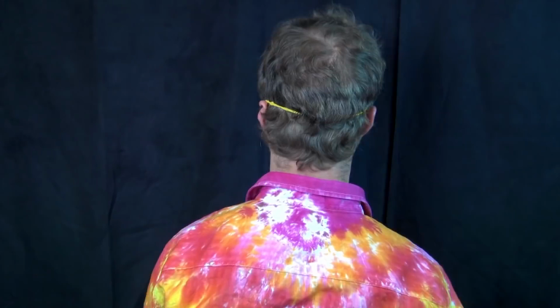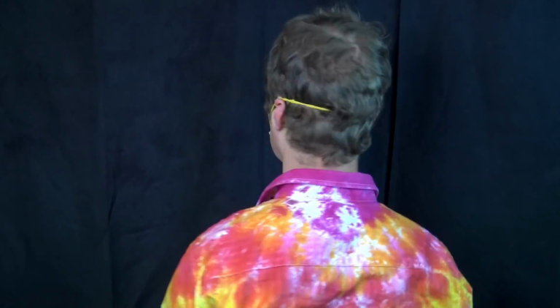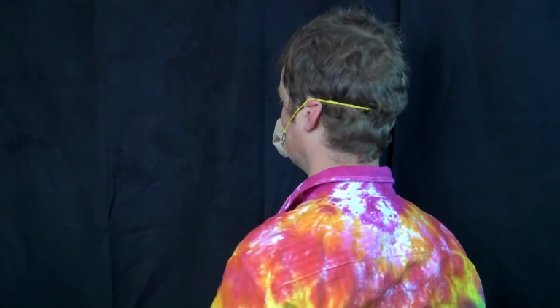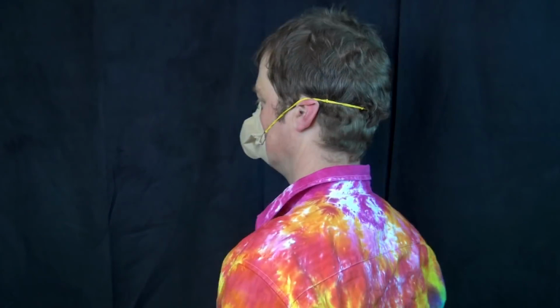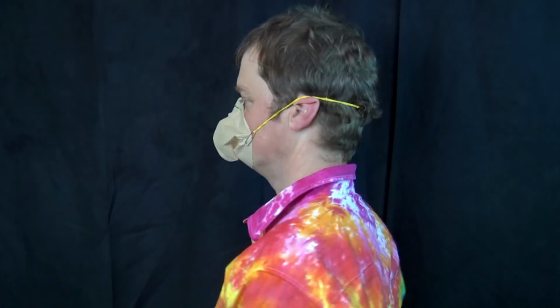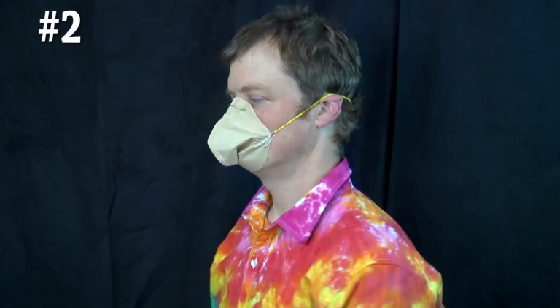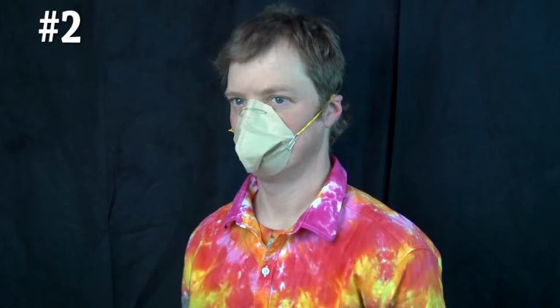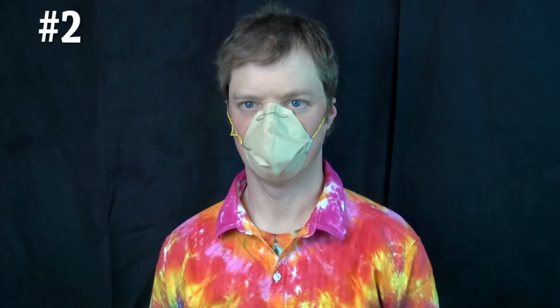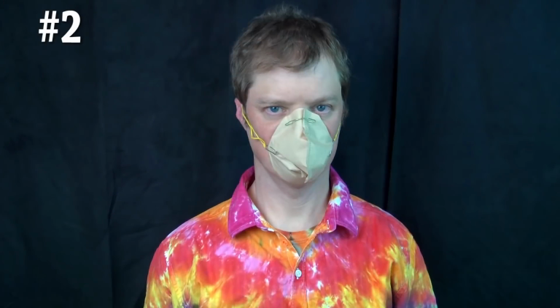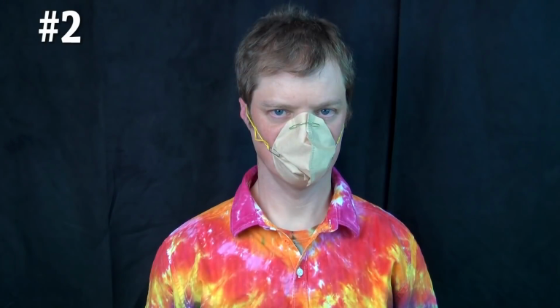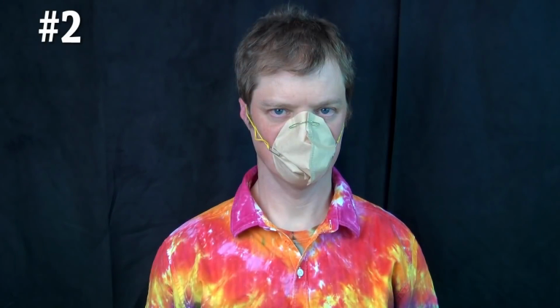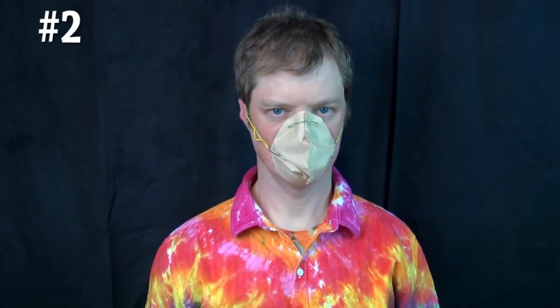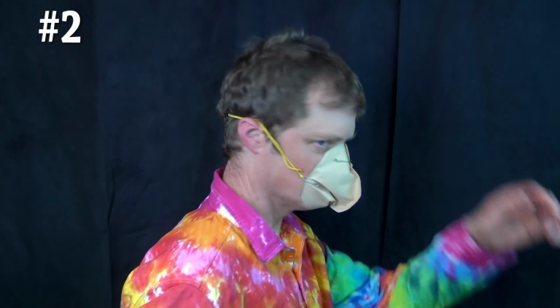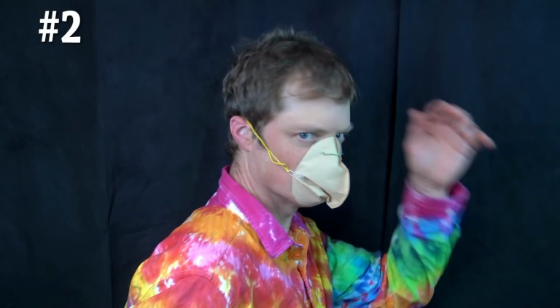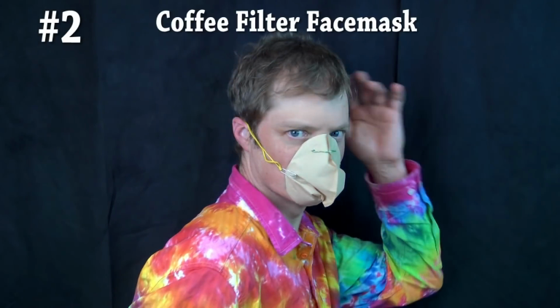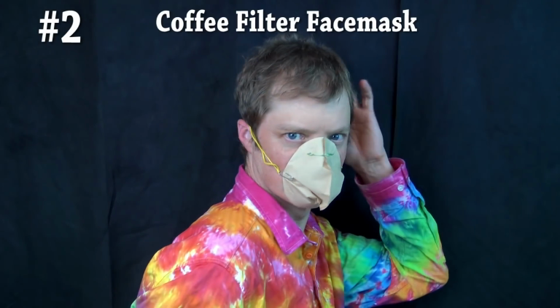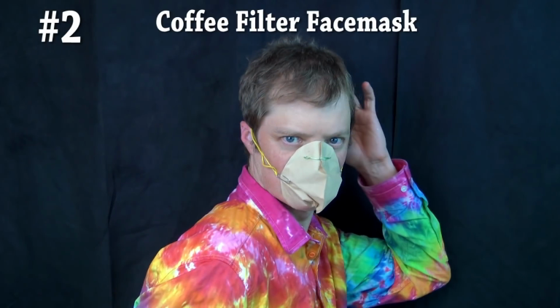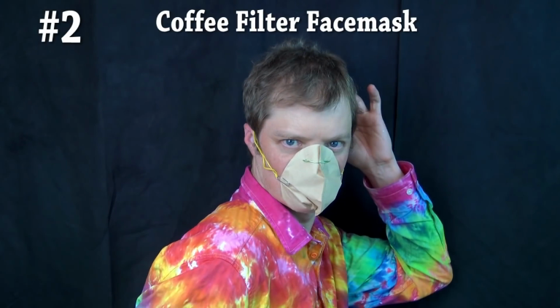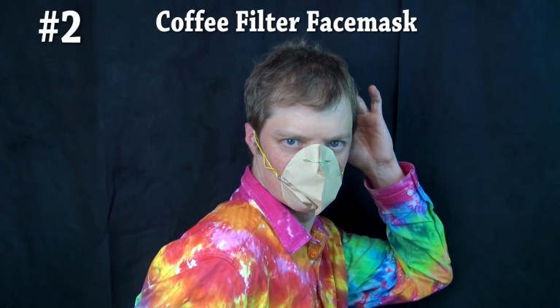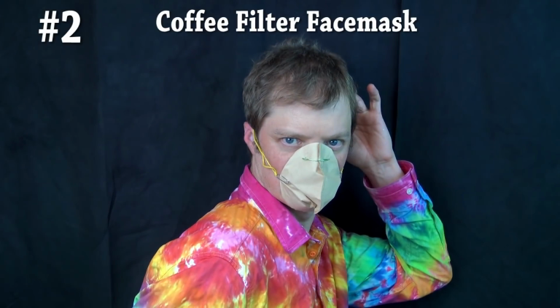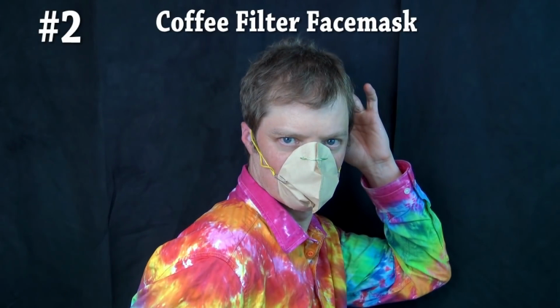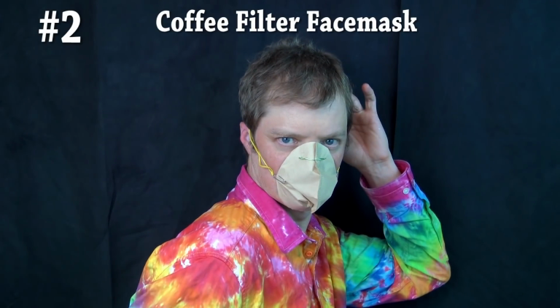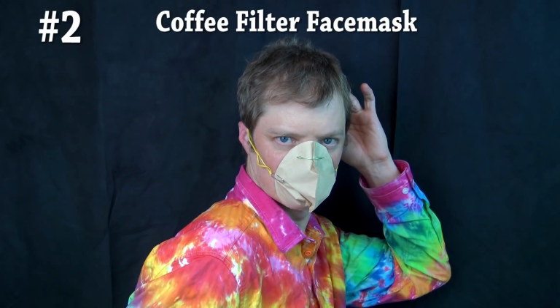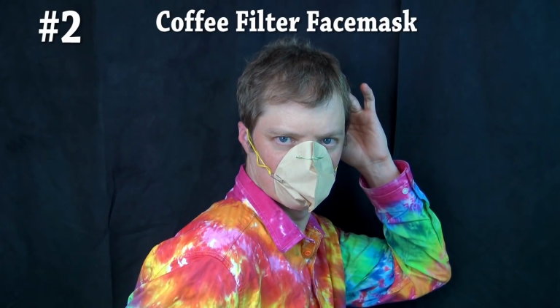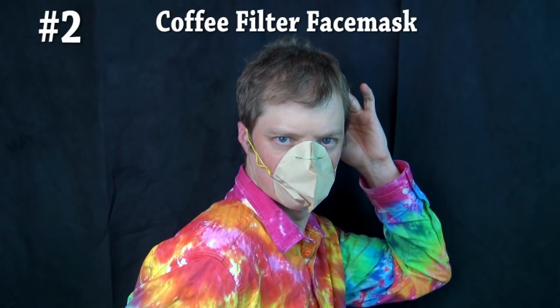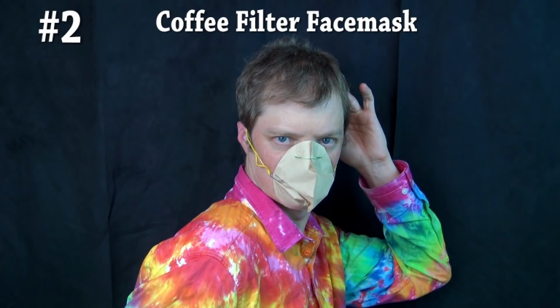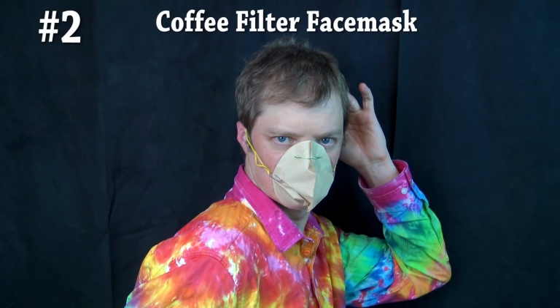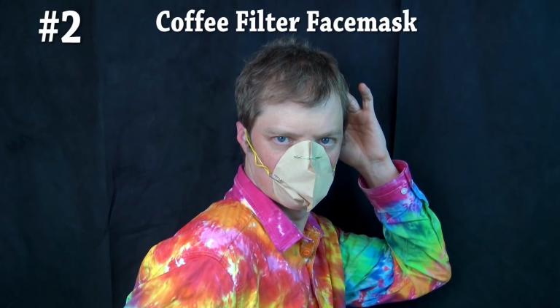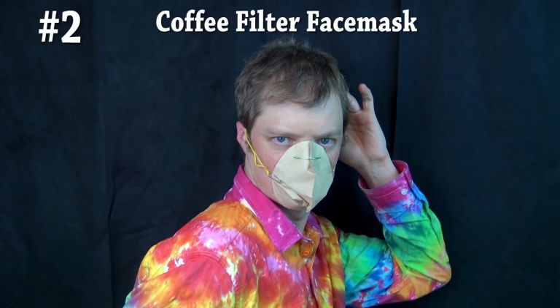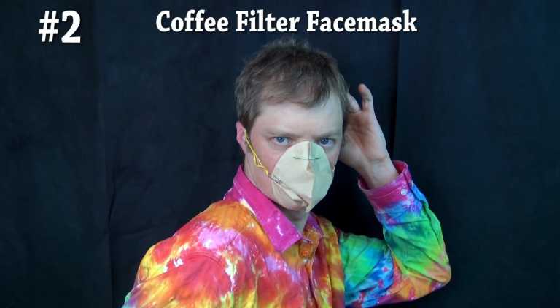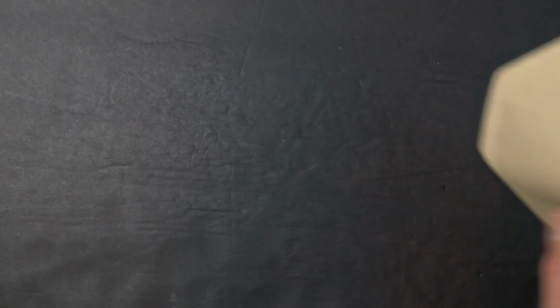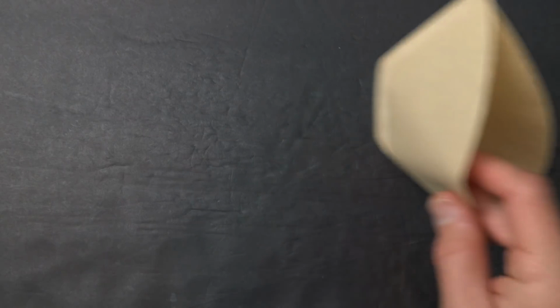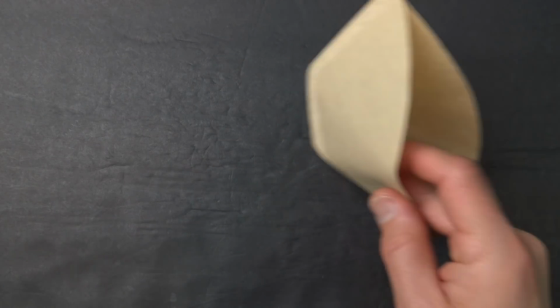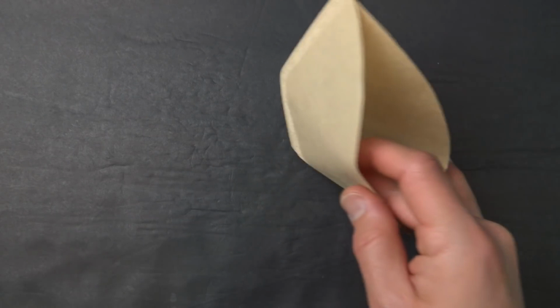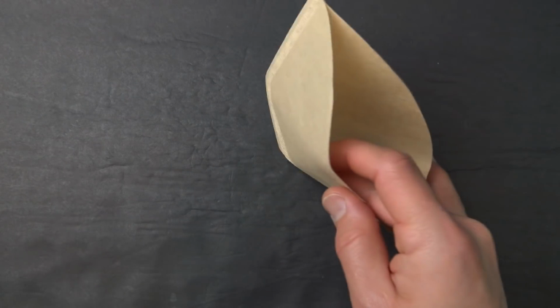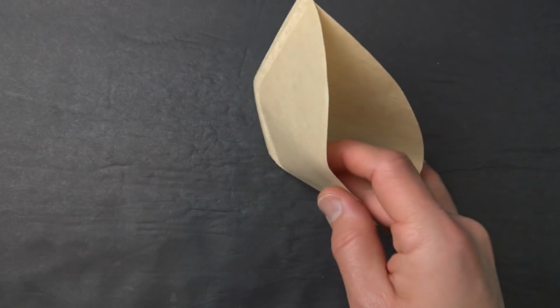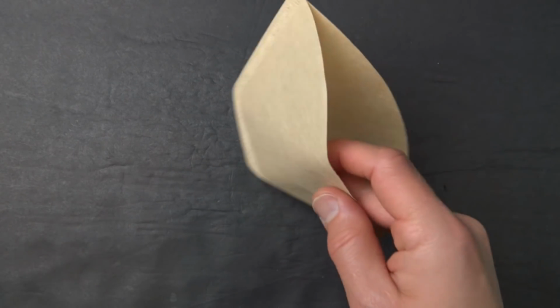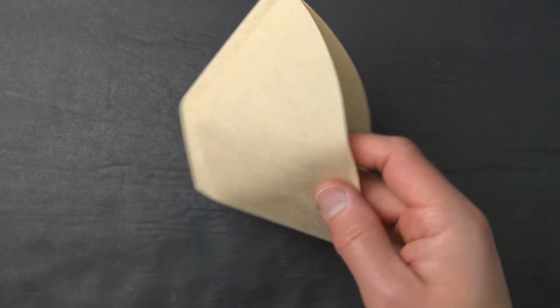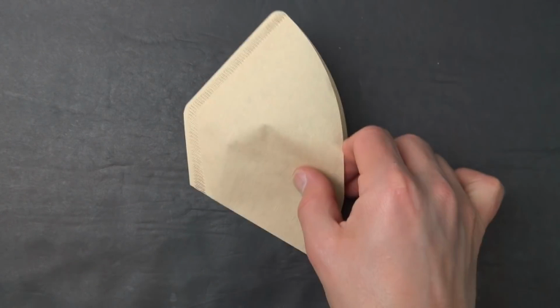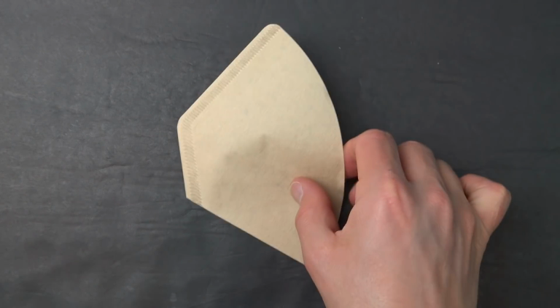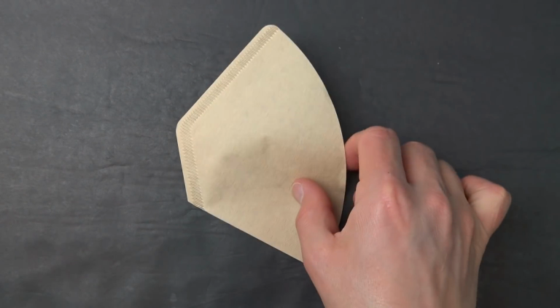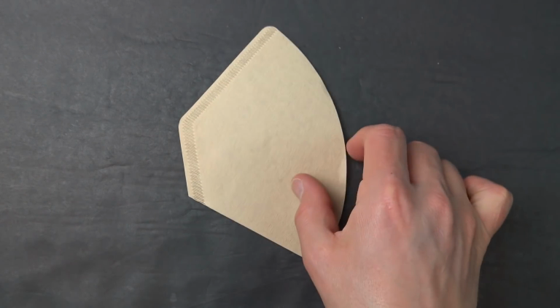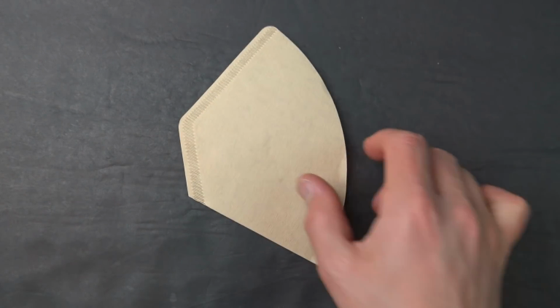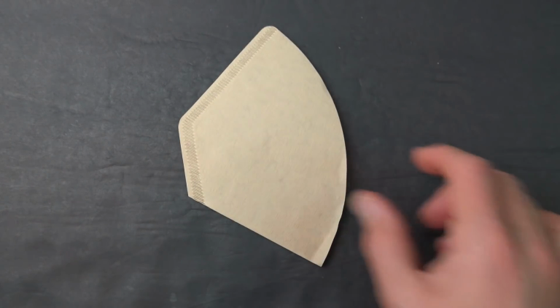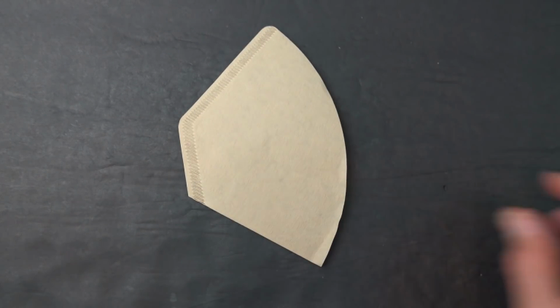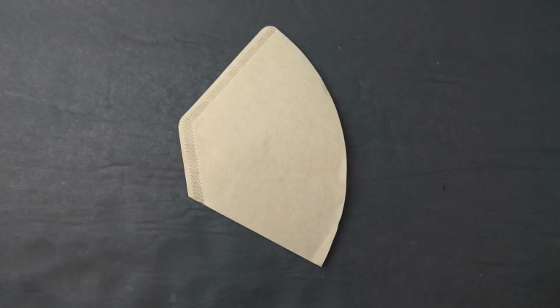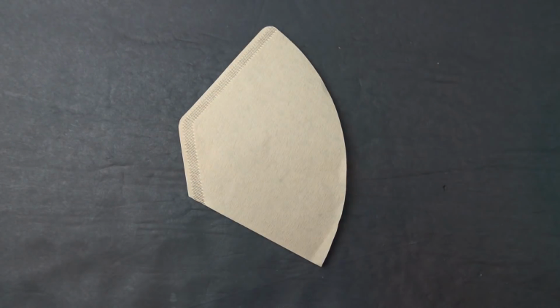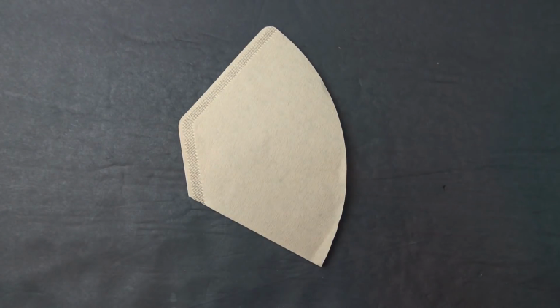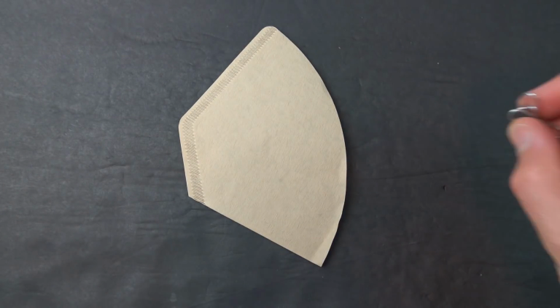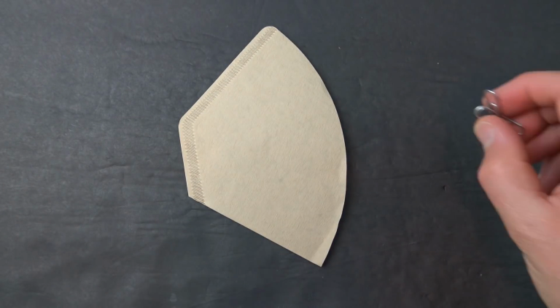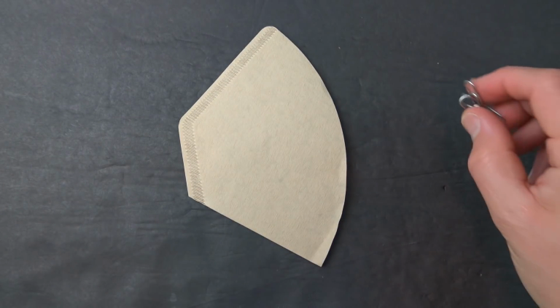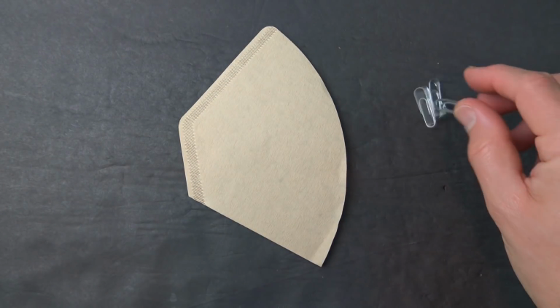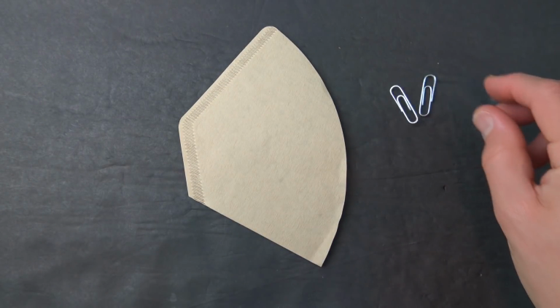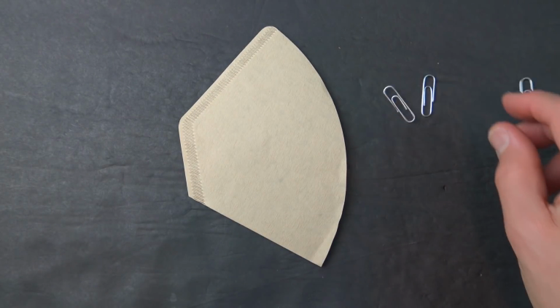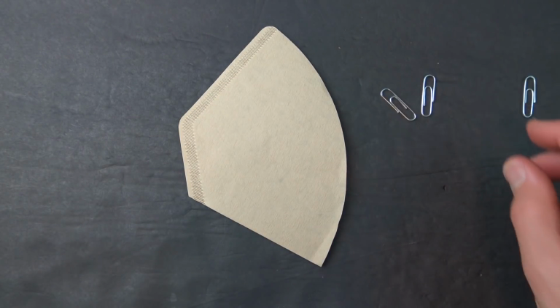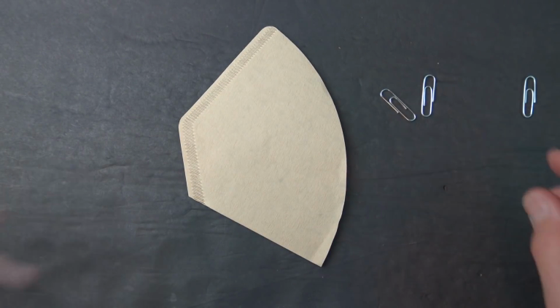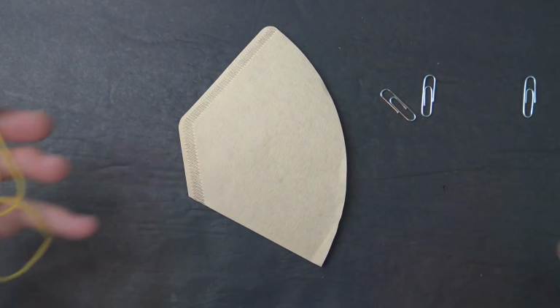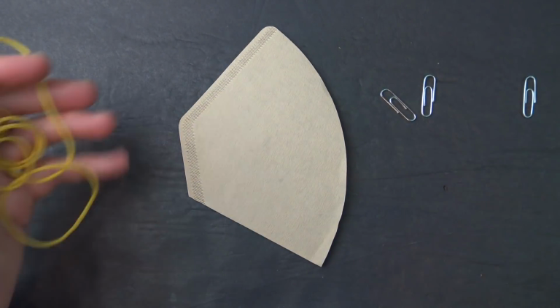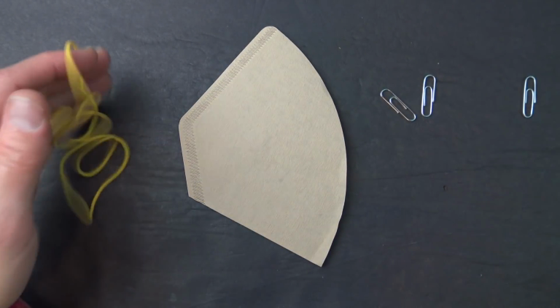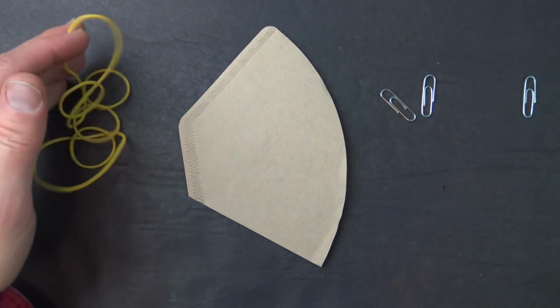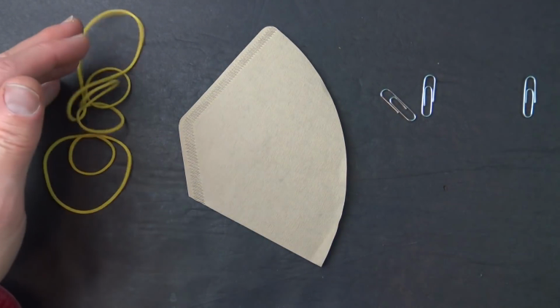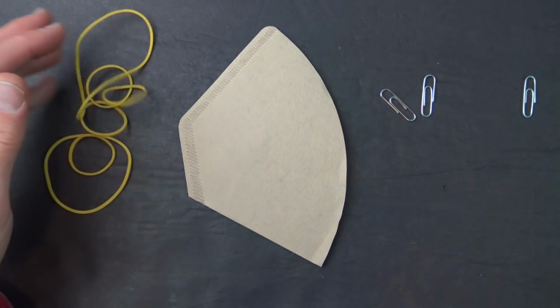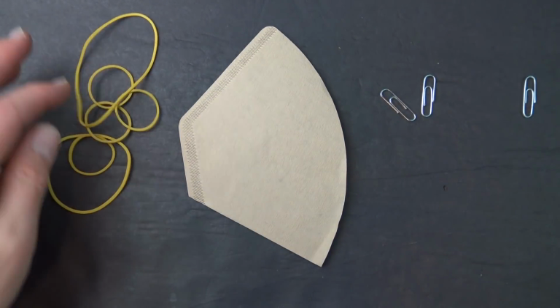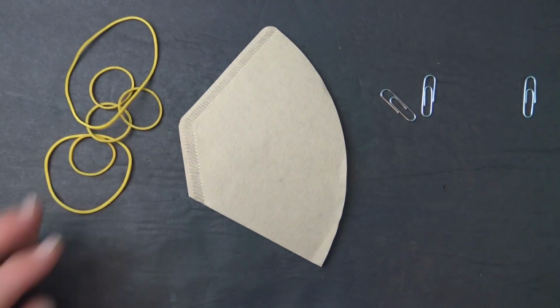Number two: the coffee filter mask. For this one, you'll need a coffee filter, three paper clips, and some rubber bands.